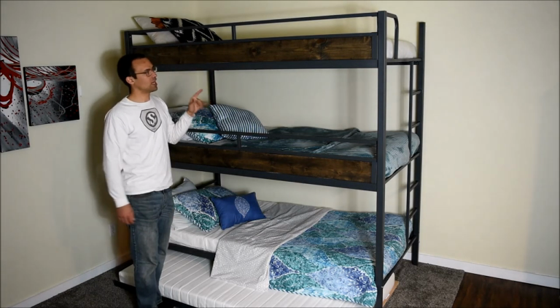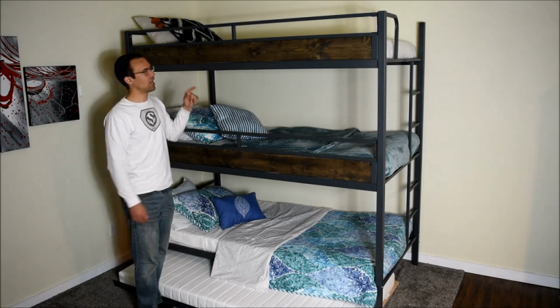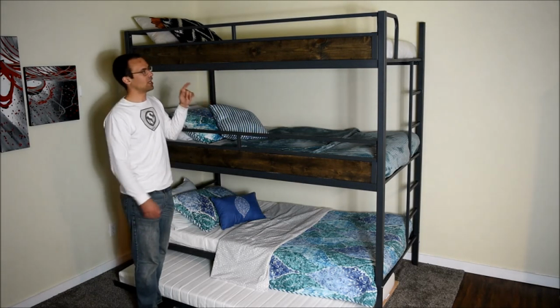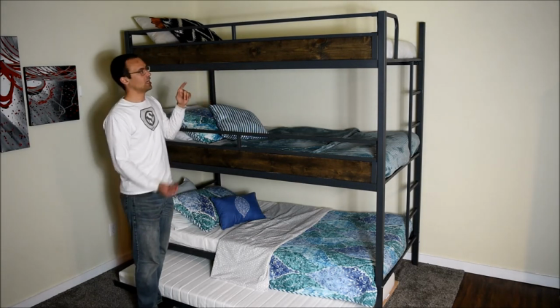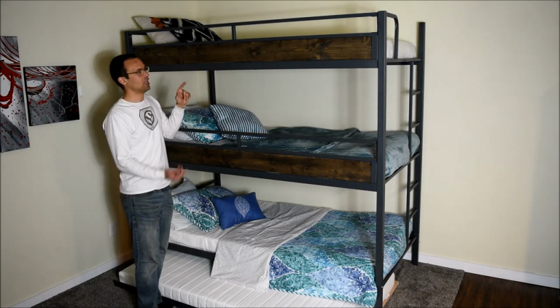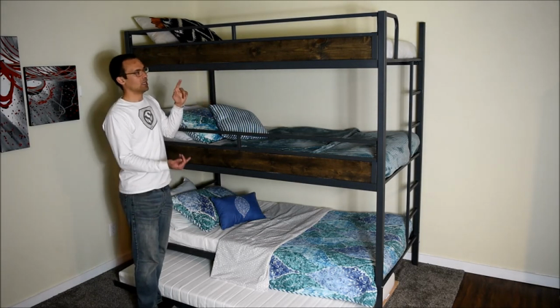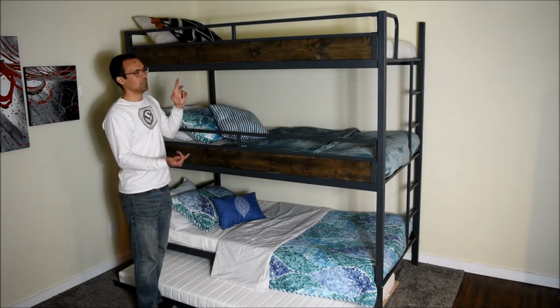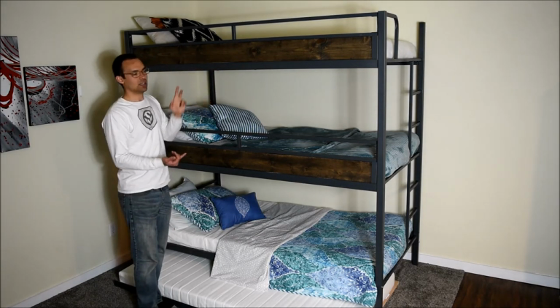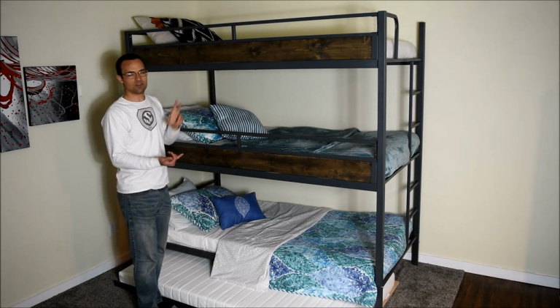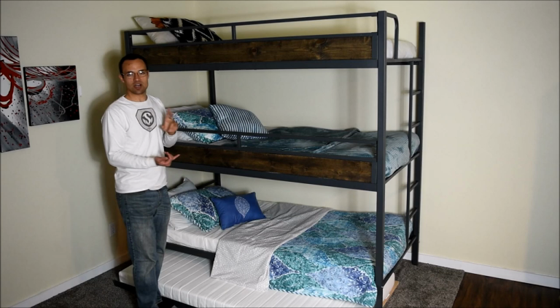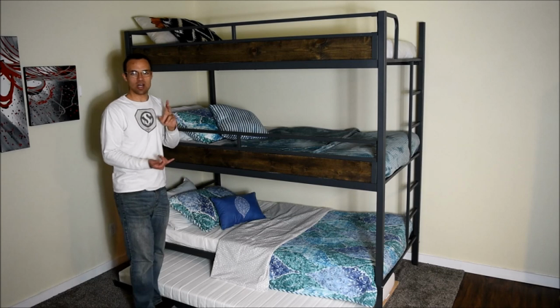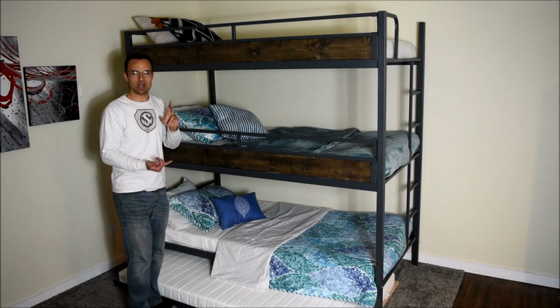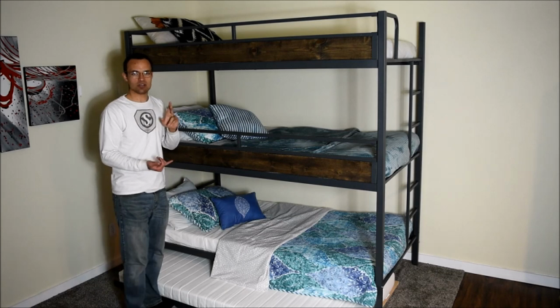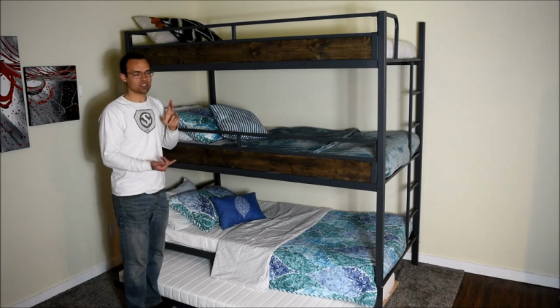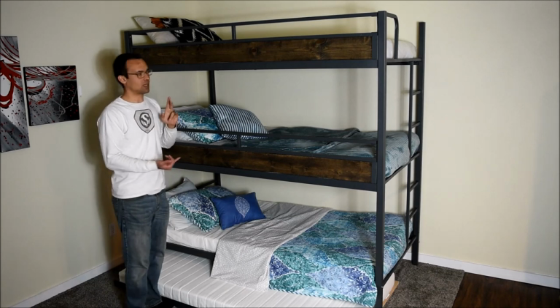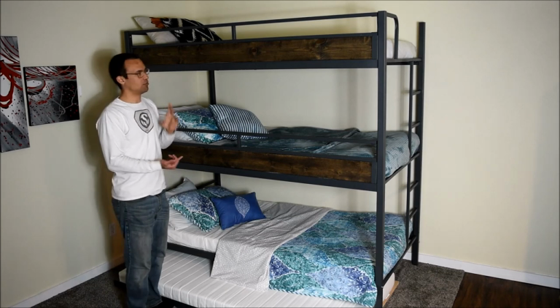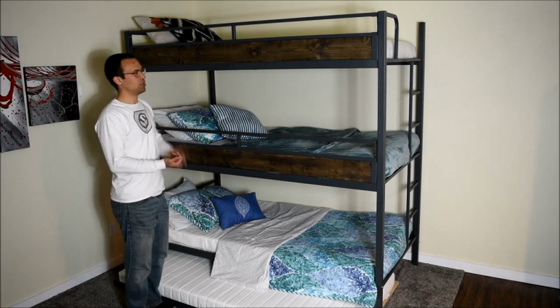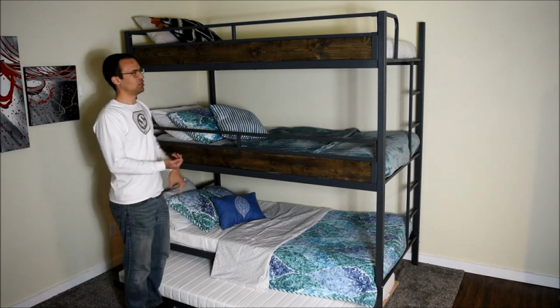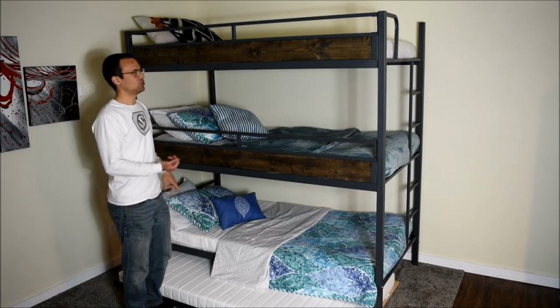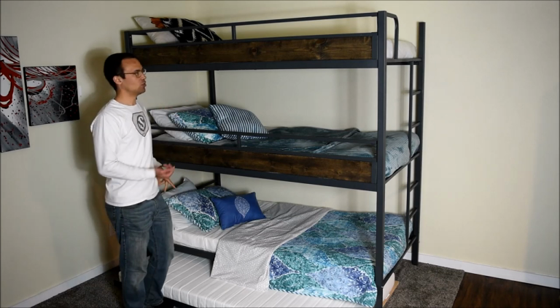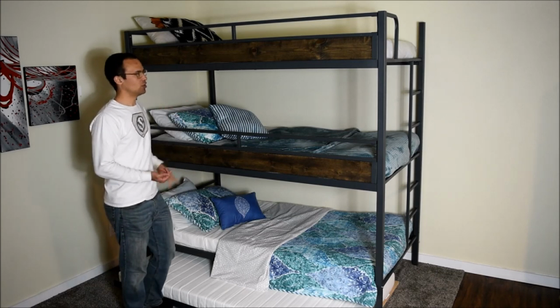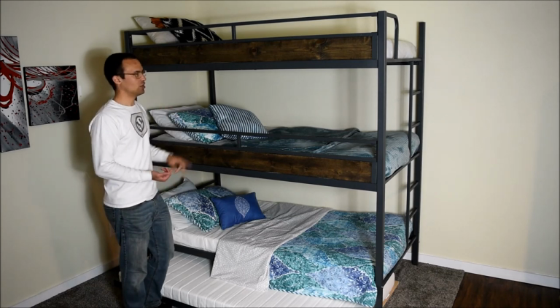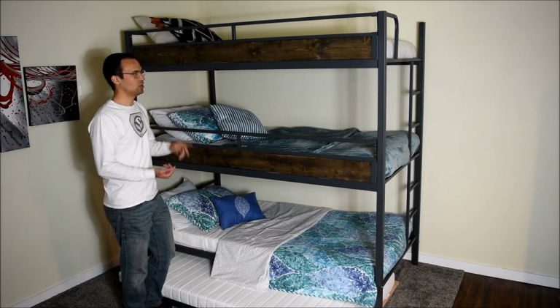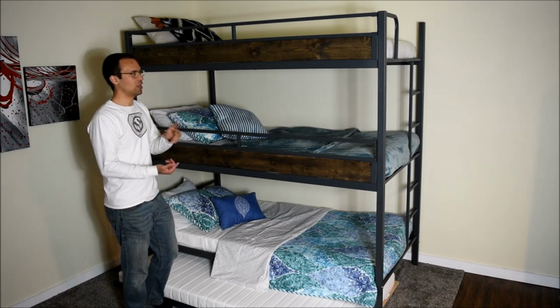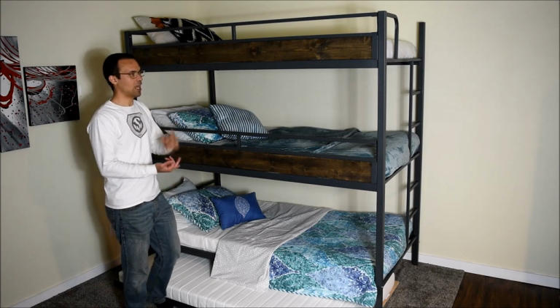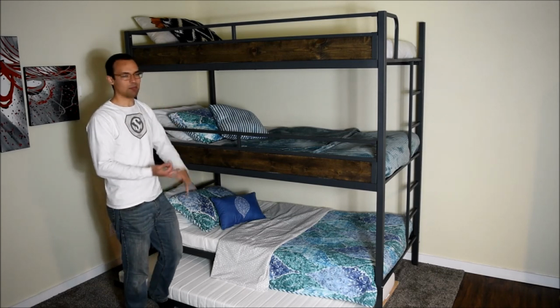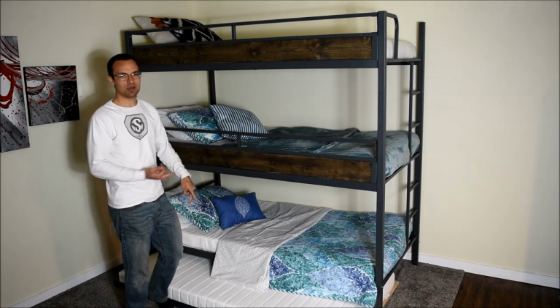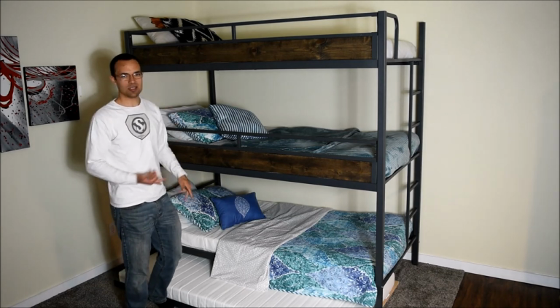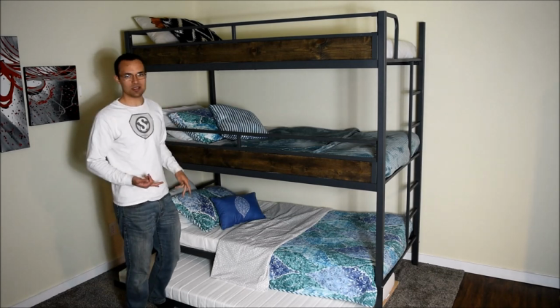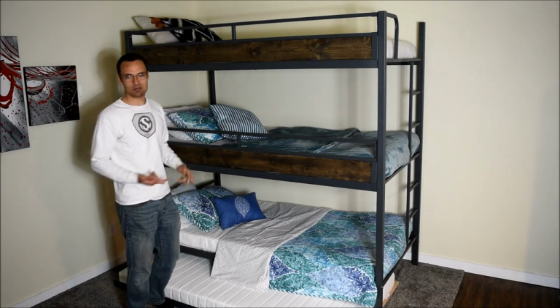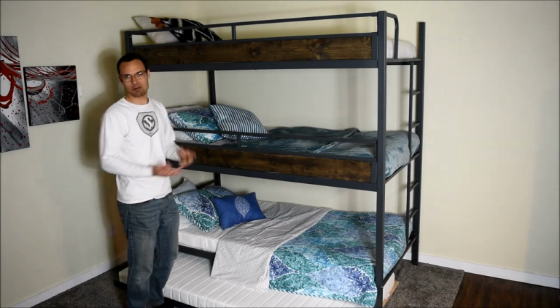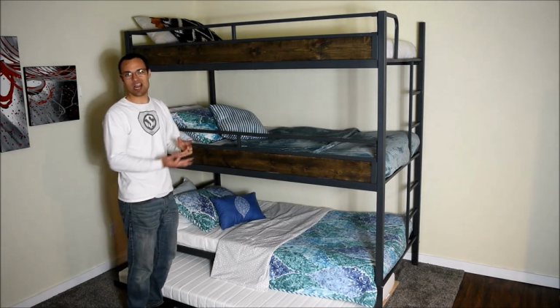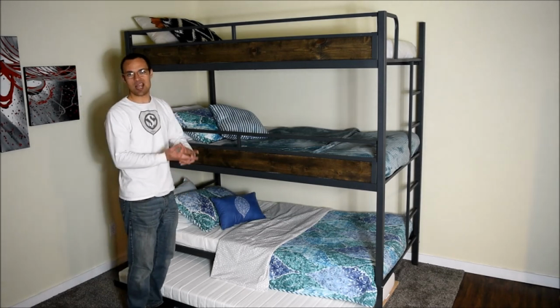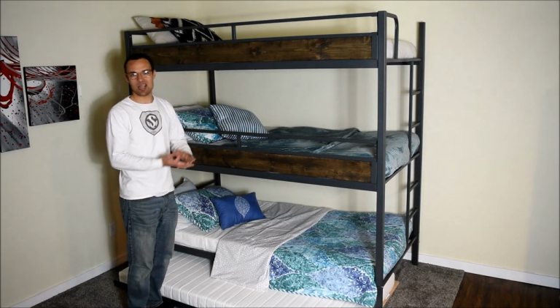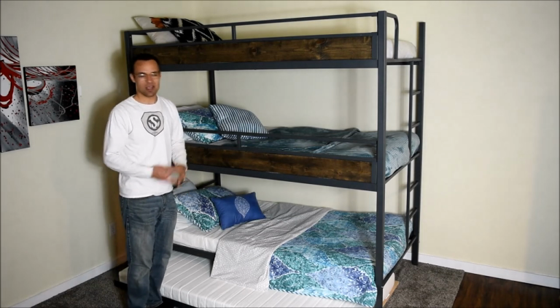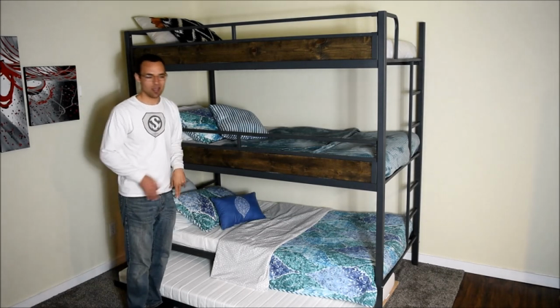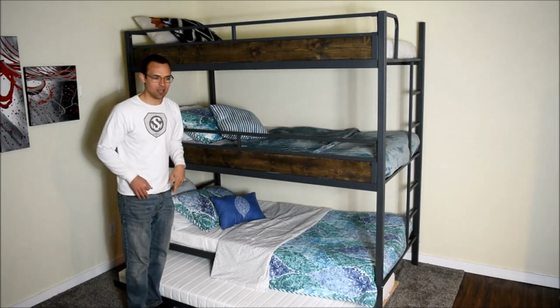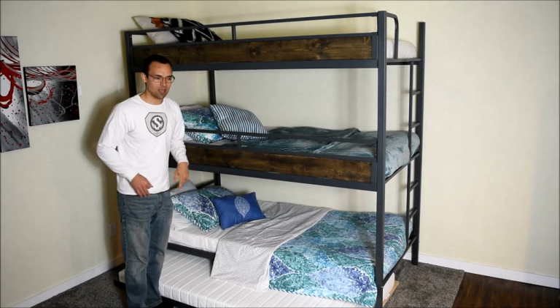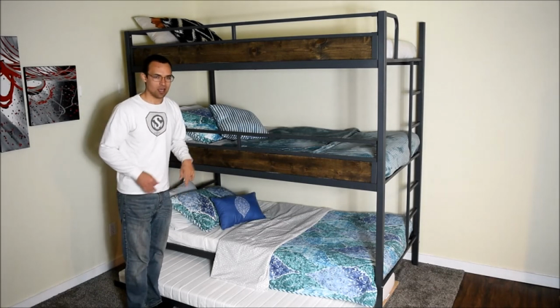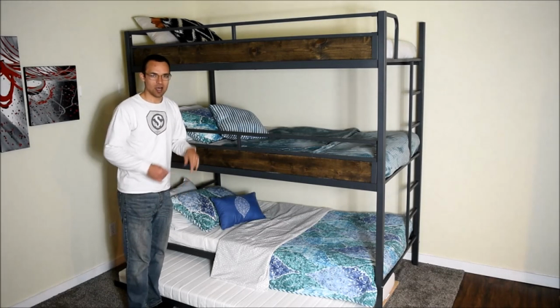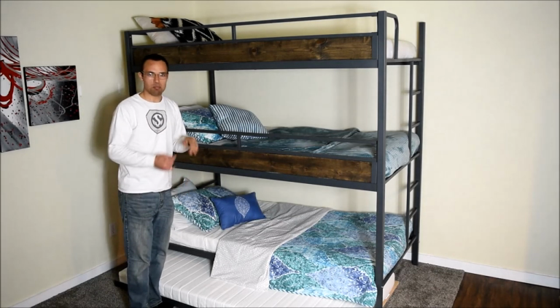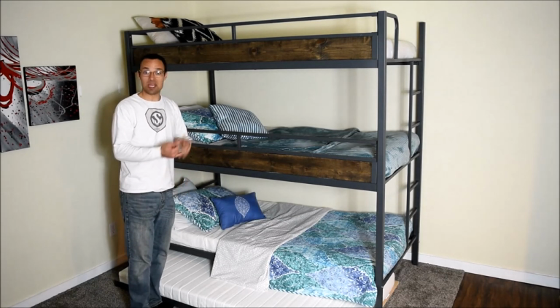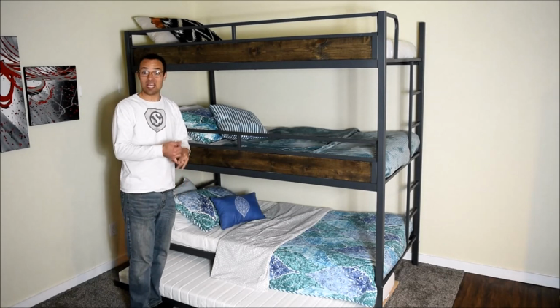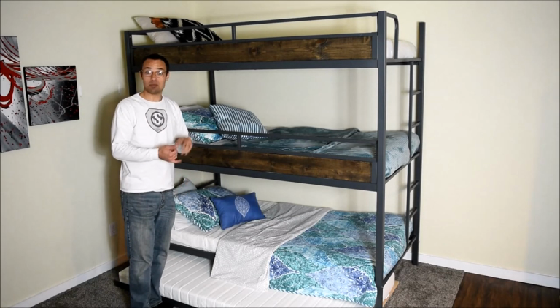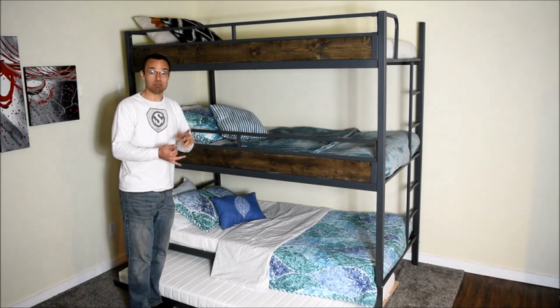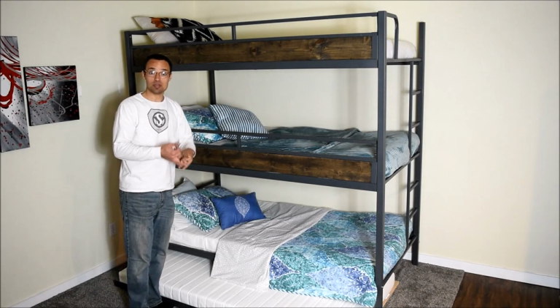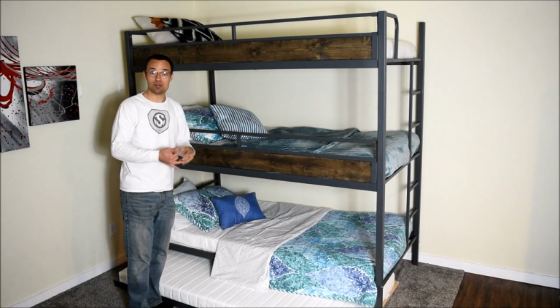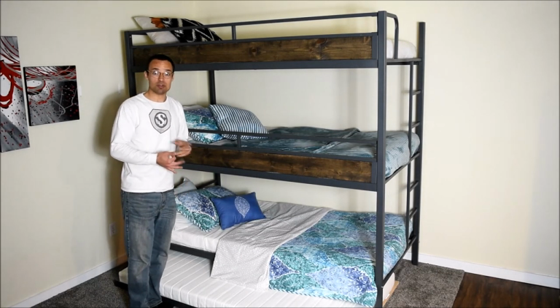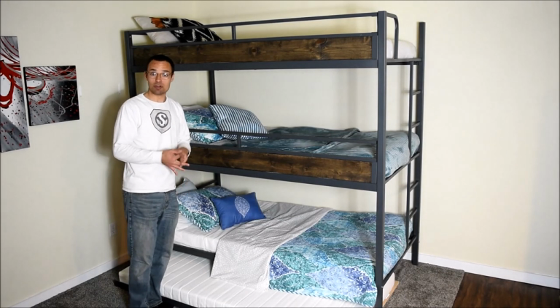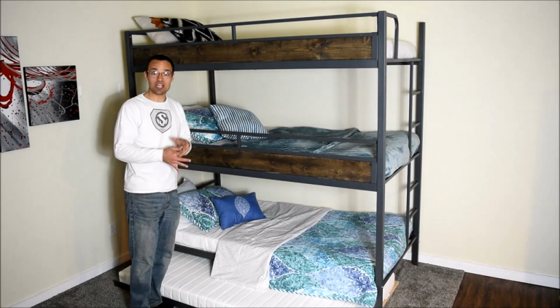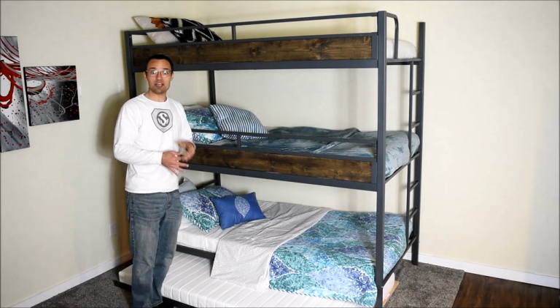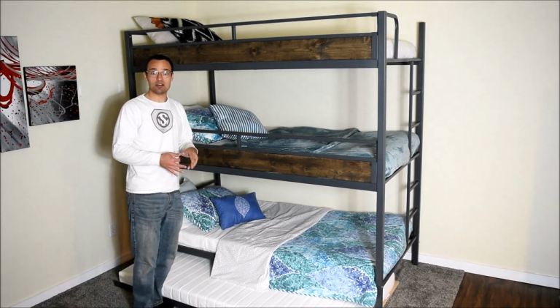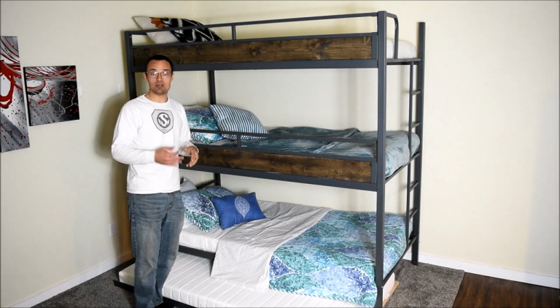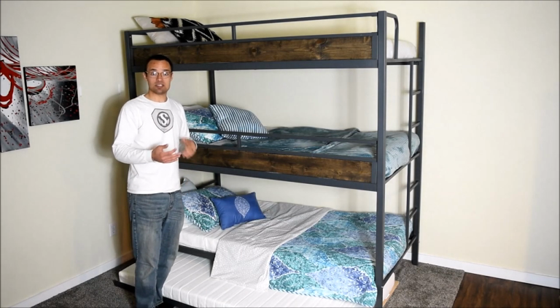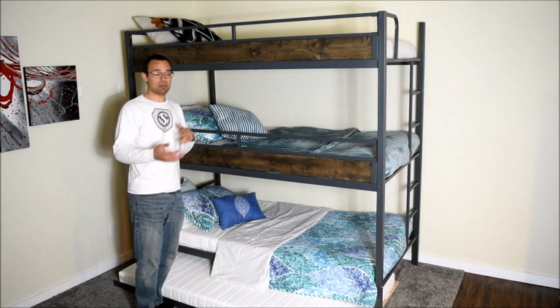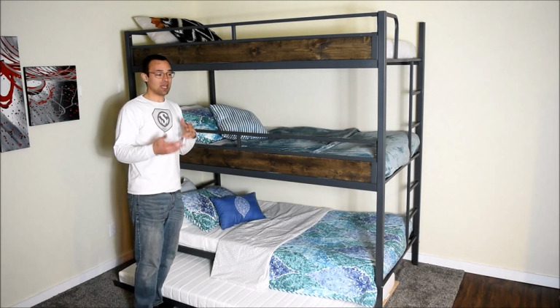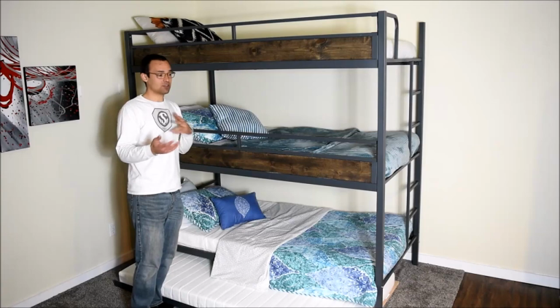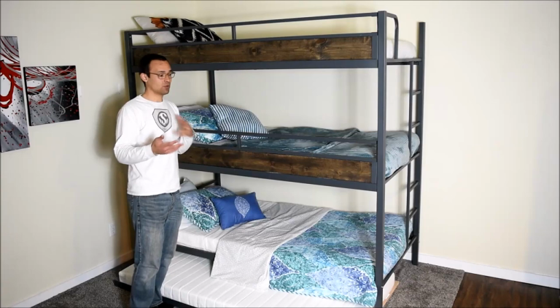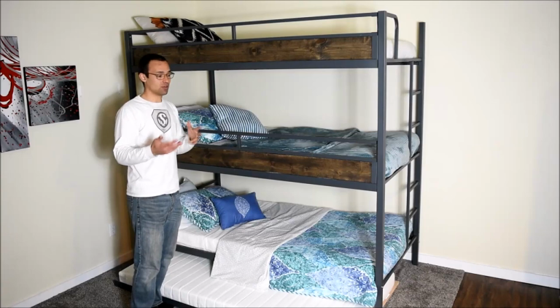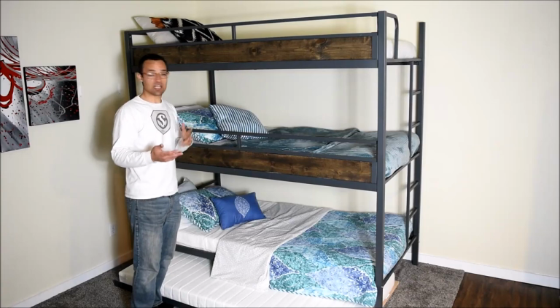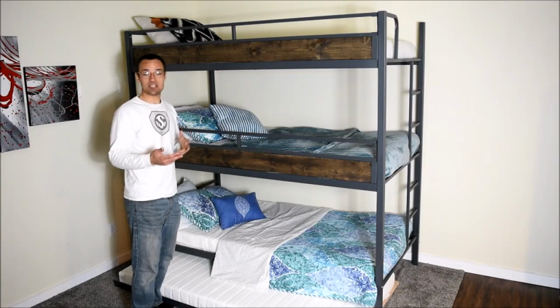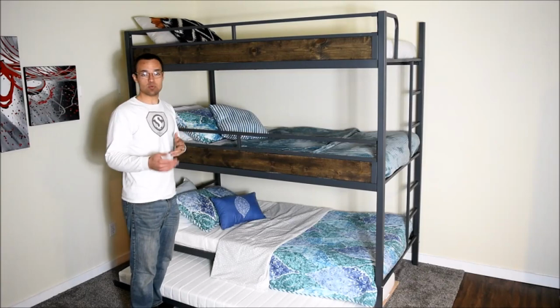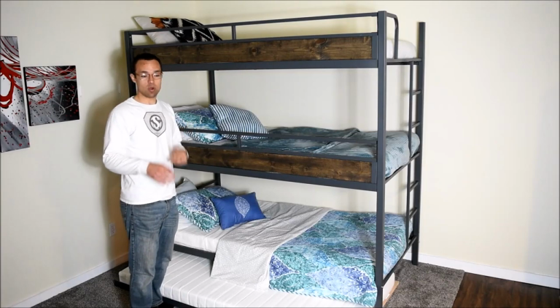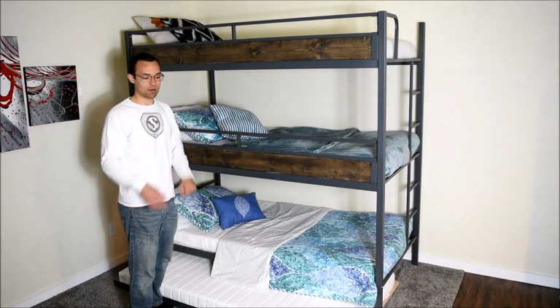We have different colors like beechwood, ebony, gray, pink, blue, and green, to match what your kids want.